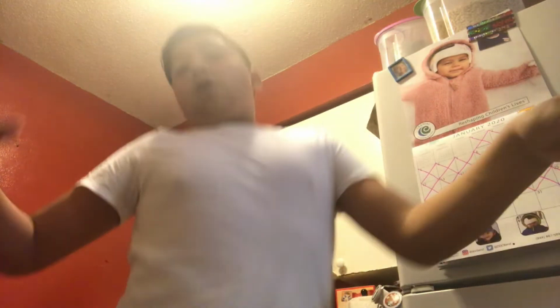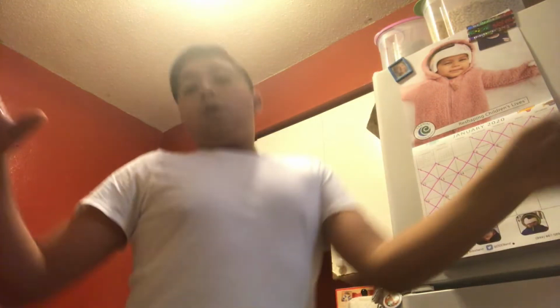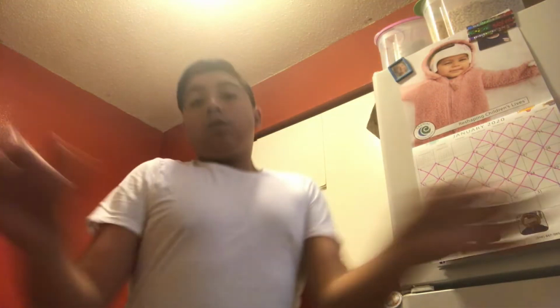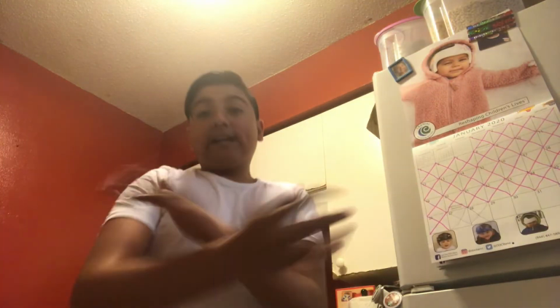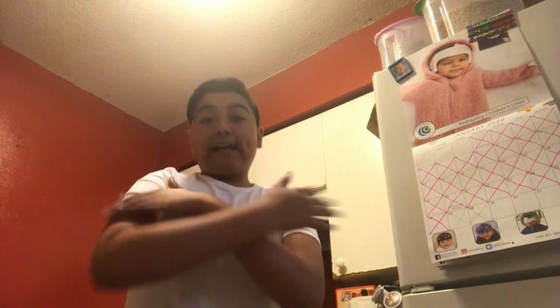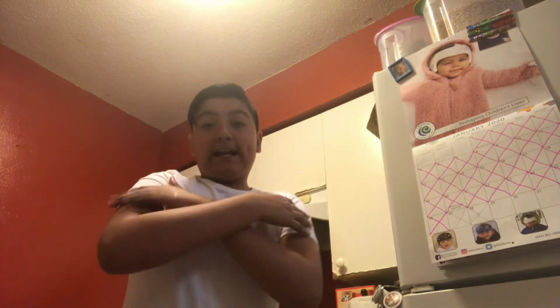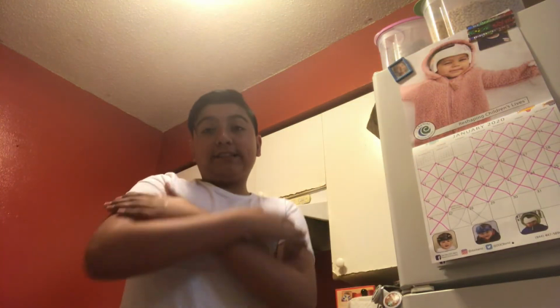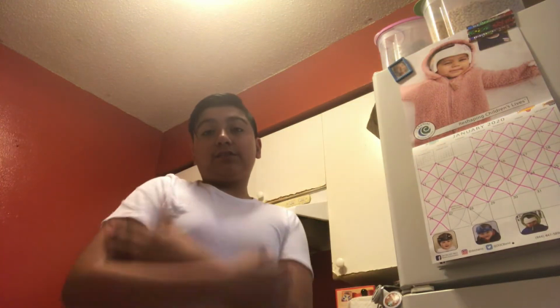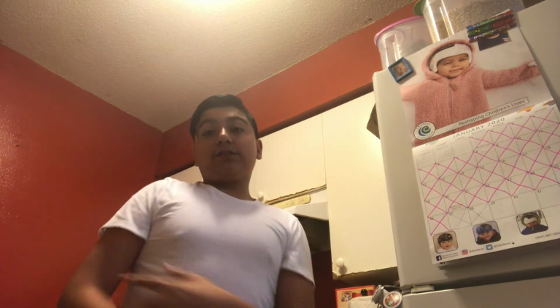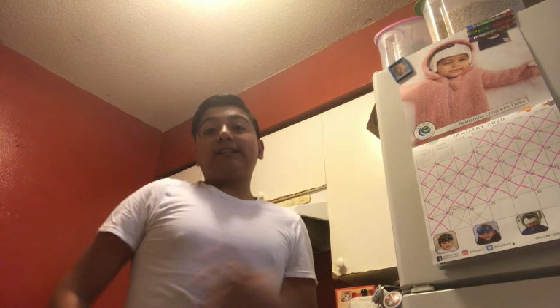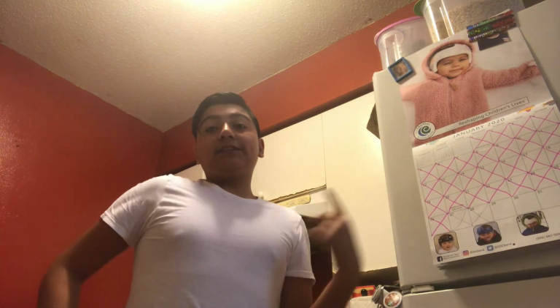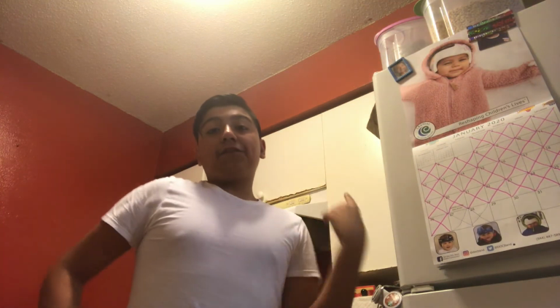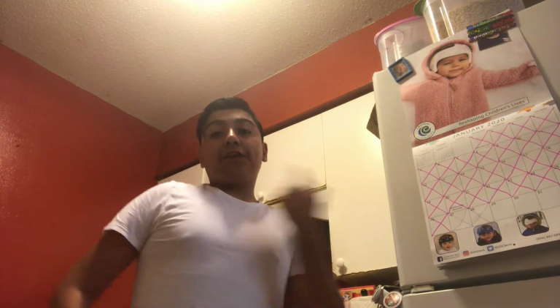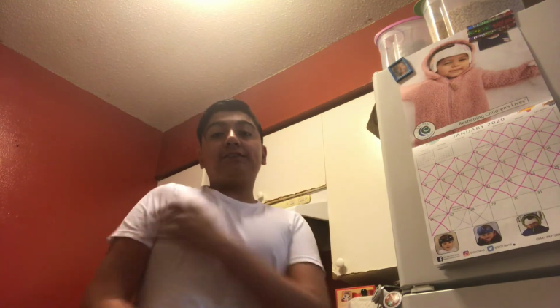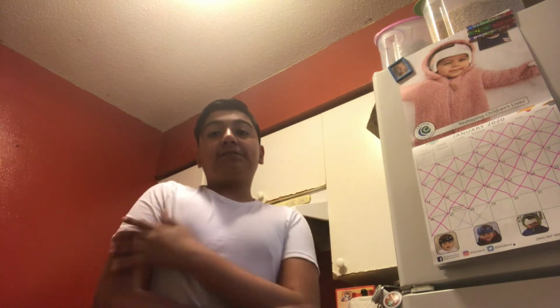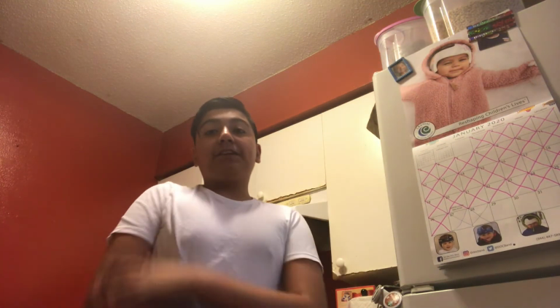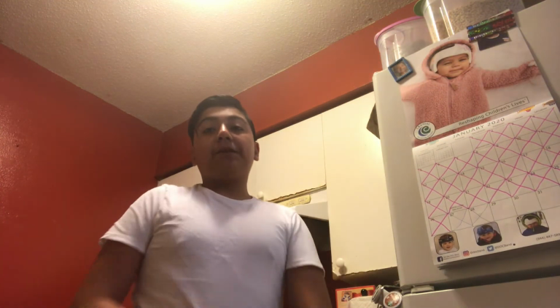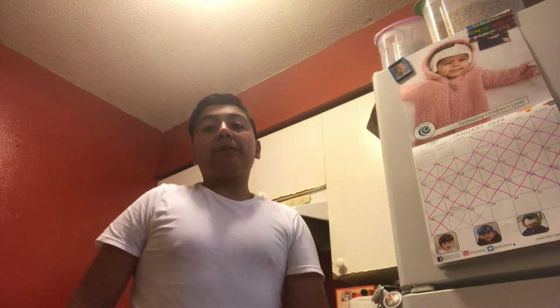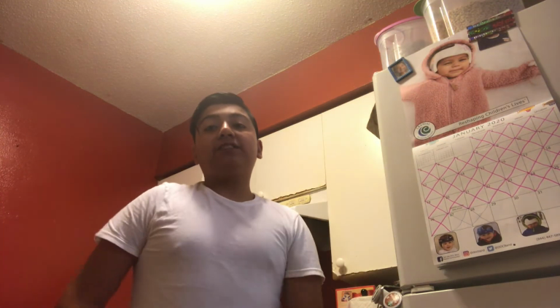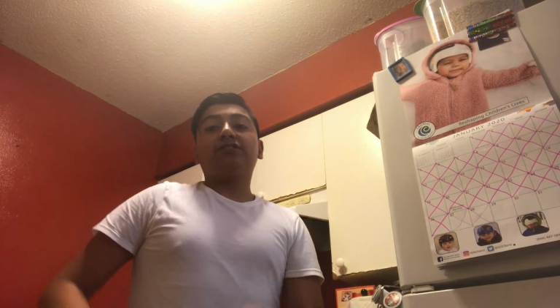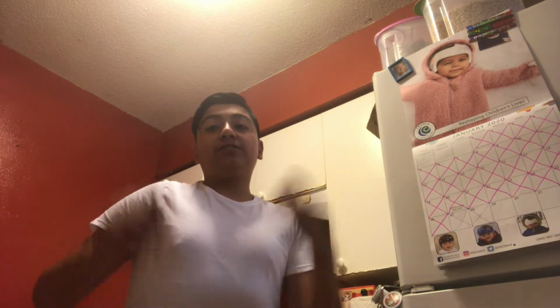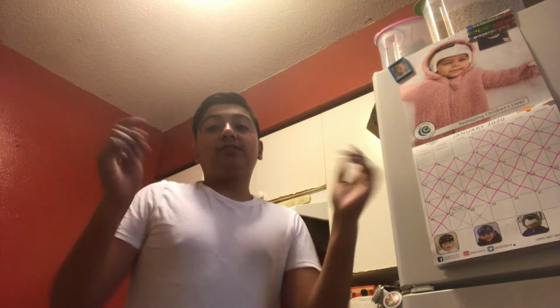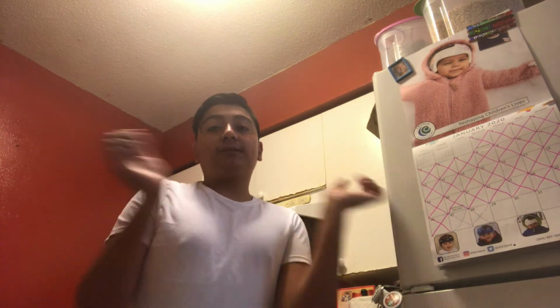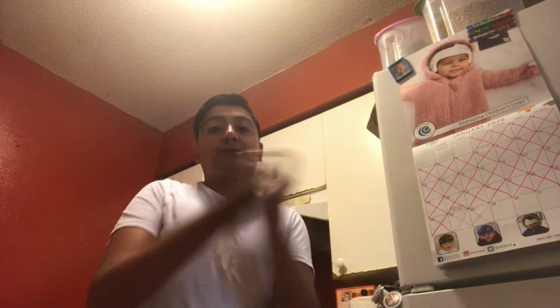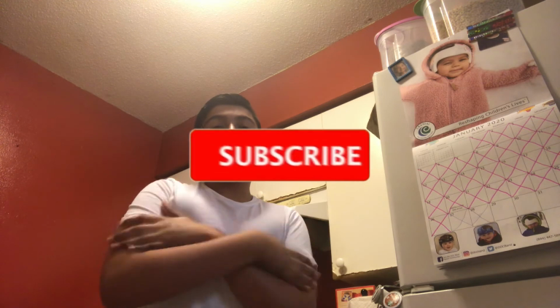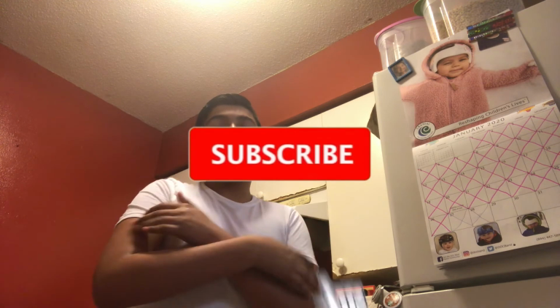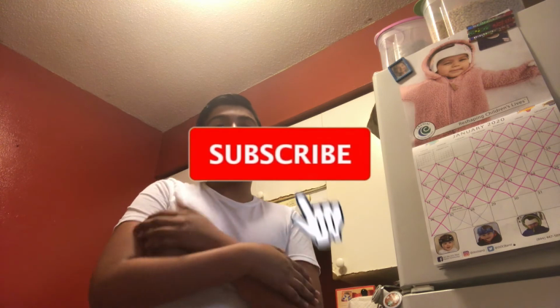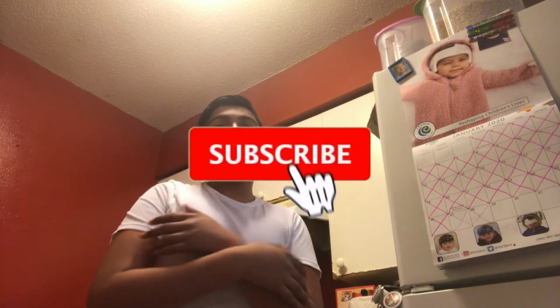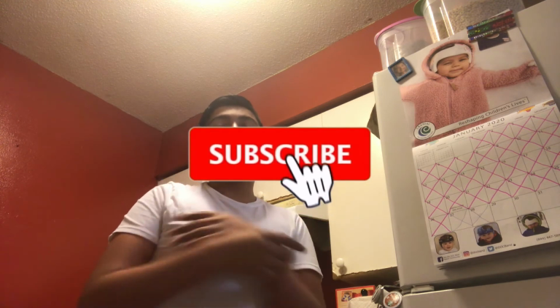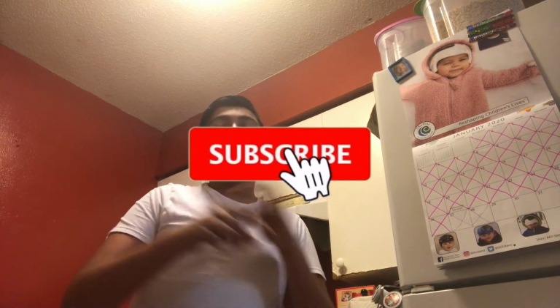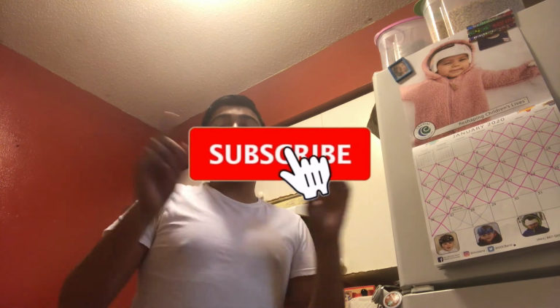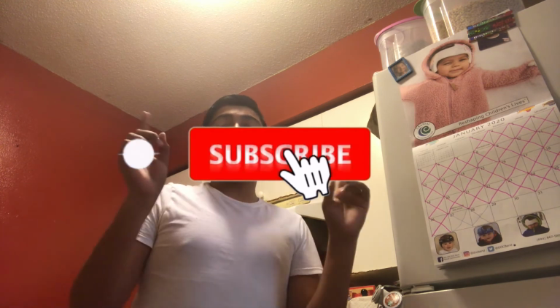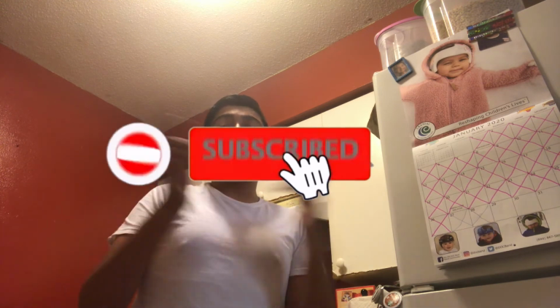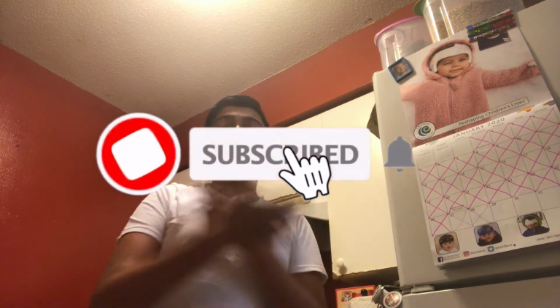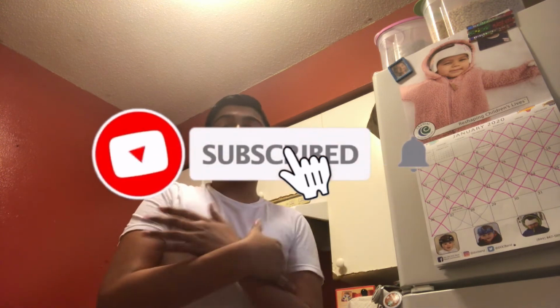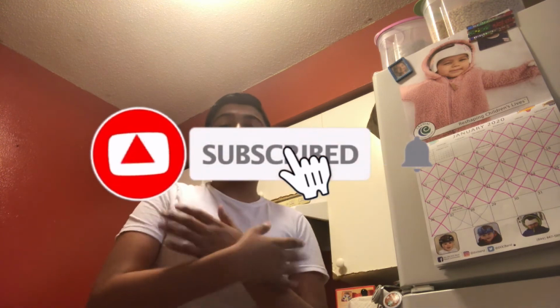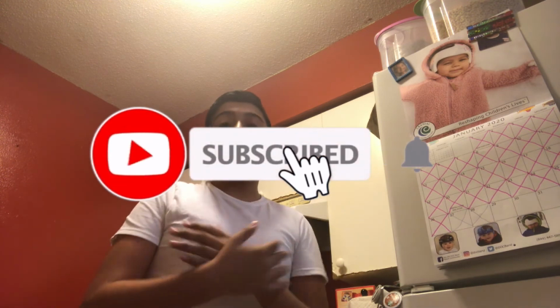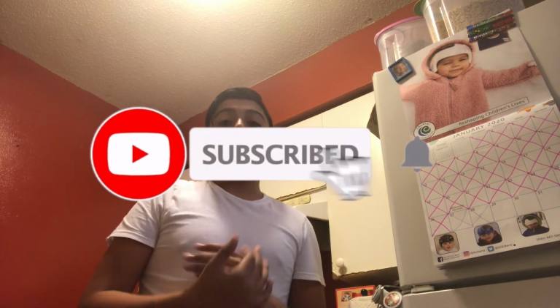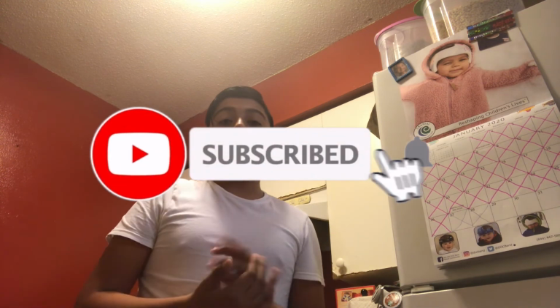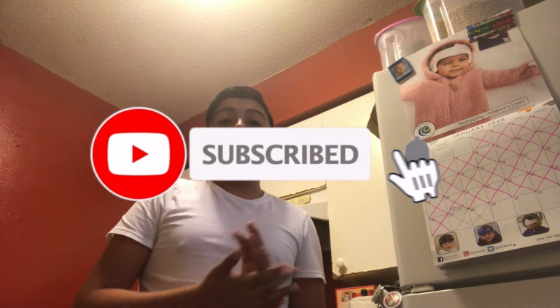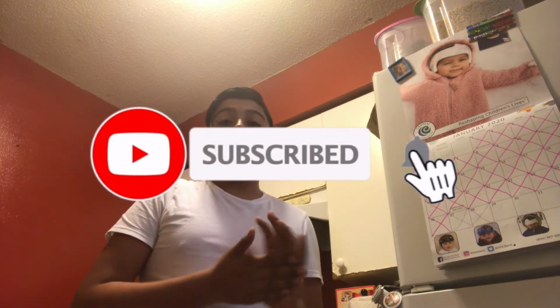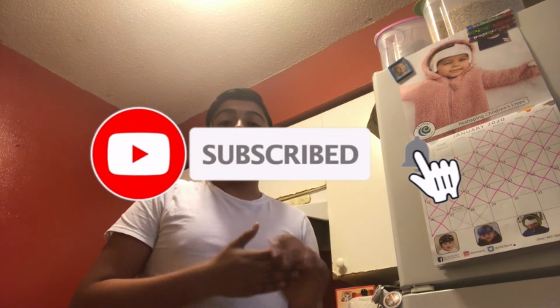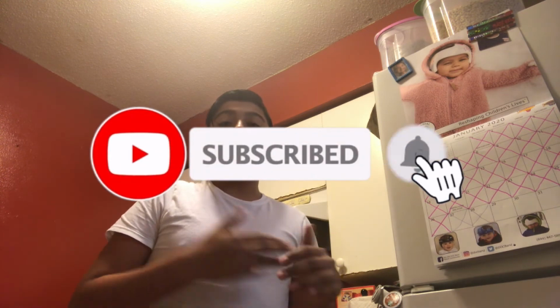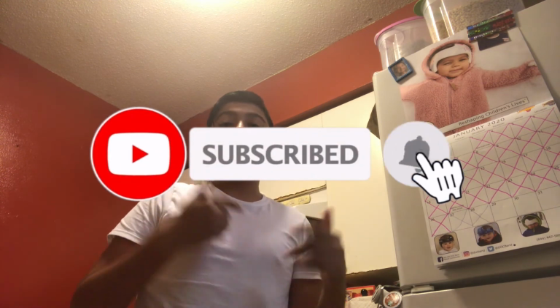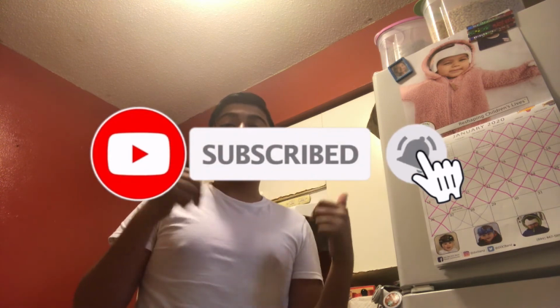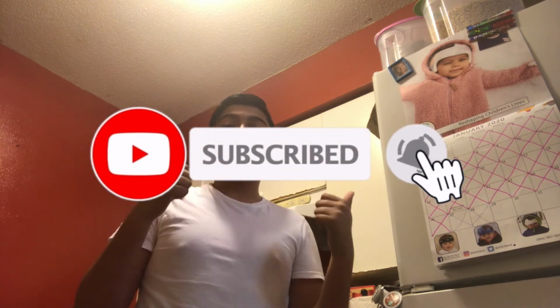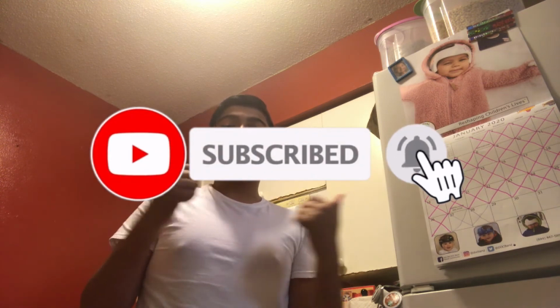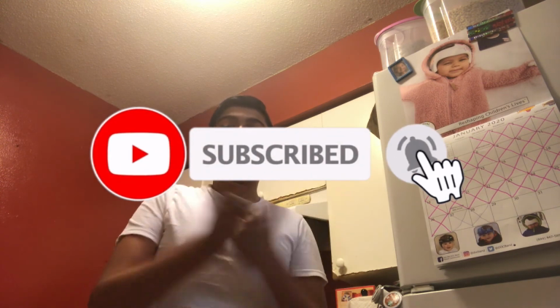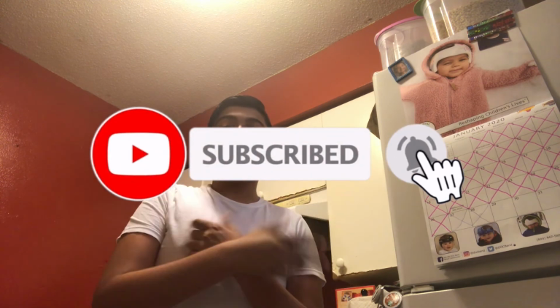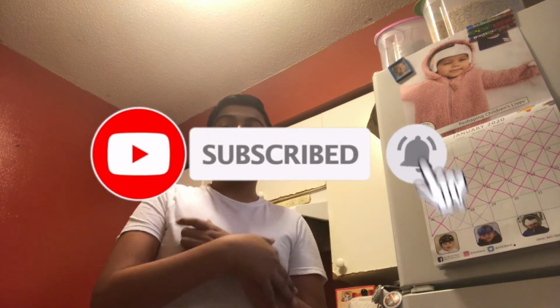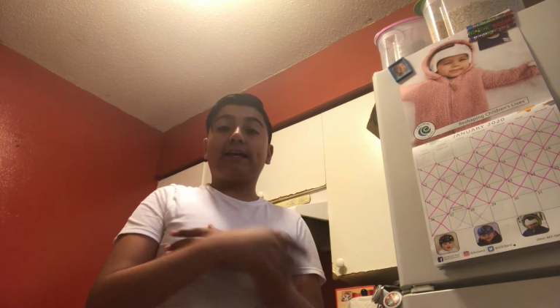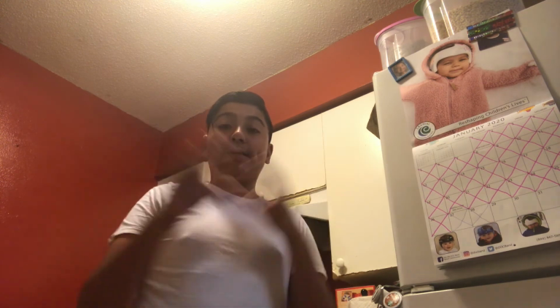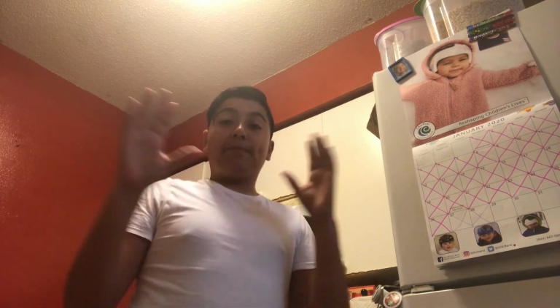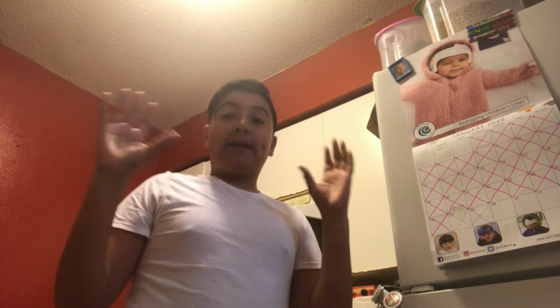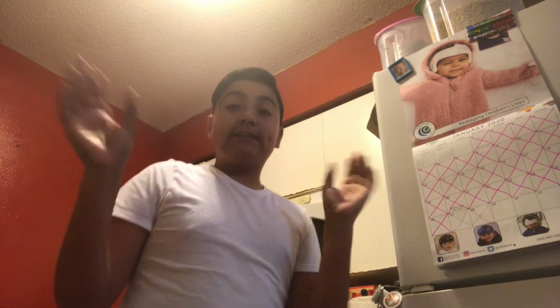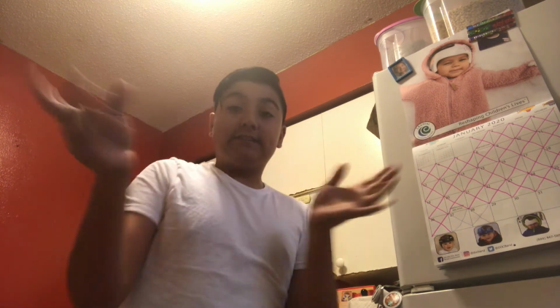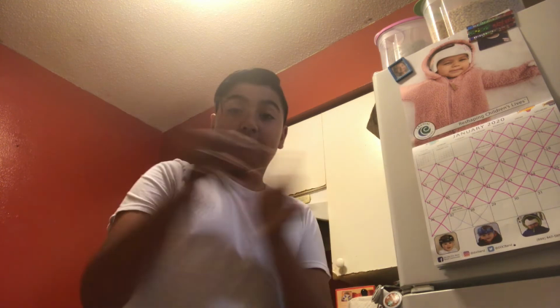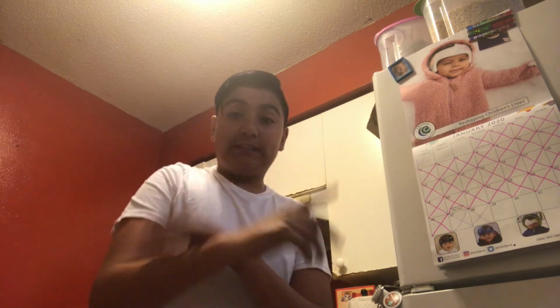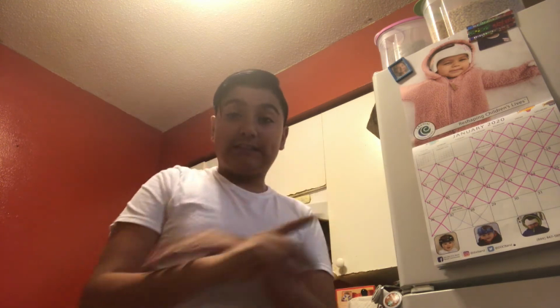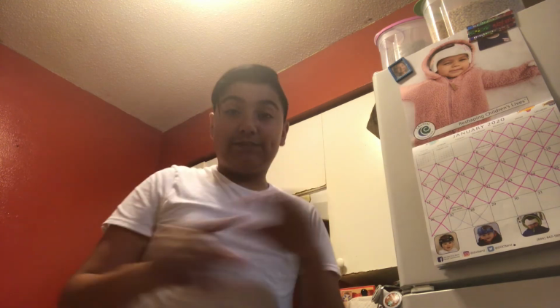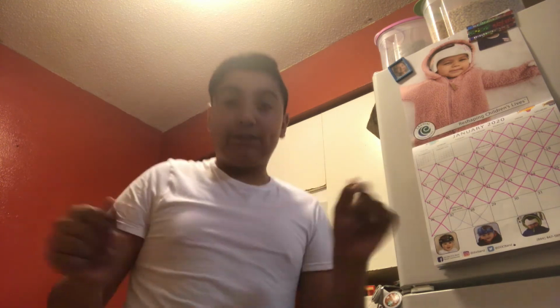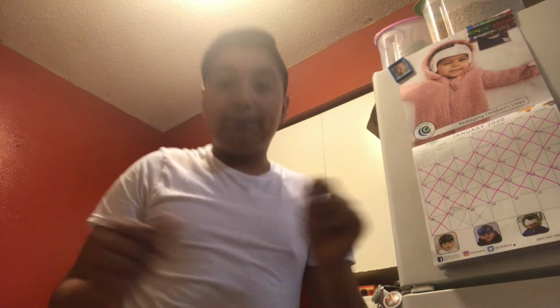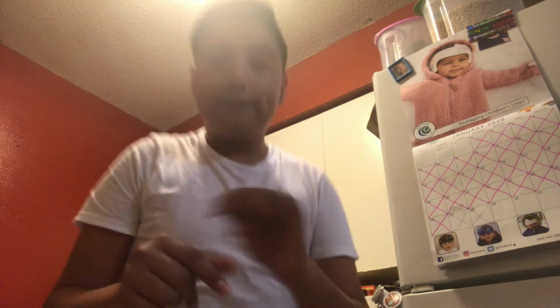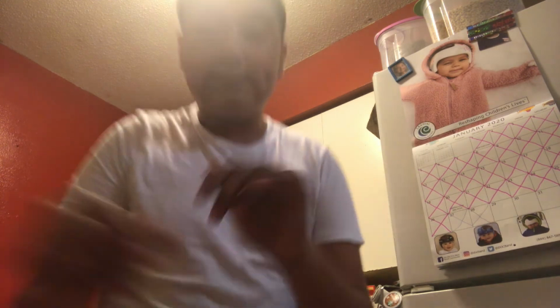Okay guys, so that's it for this video. Make sure to subscribe and turn on your post notifications if you haven't. Give this video a like, and bye — see you in the next video, peace!